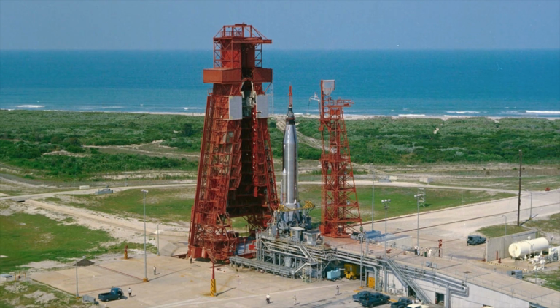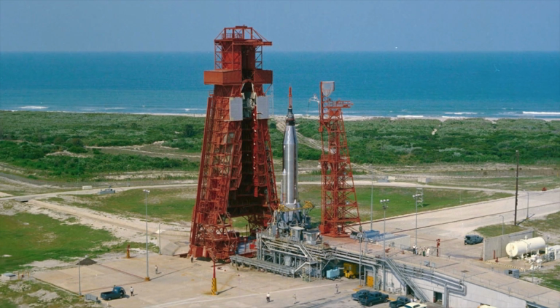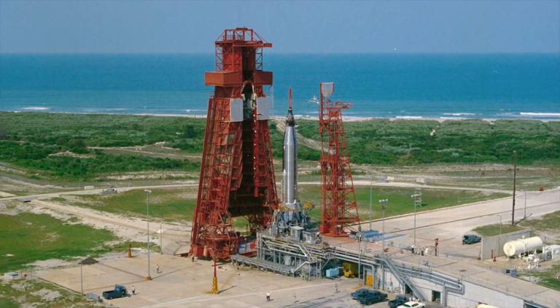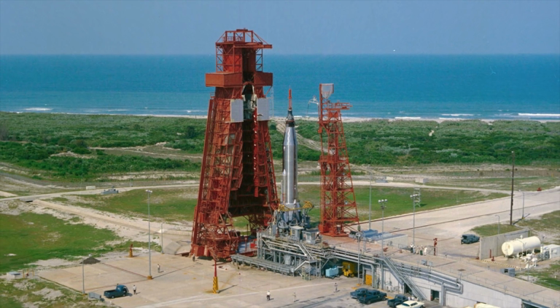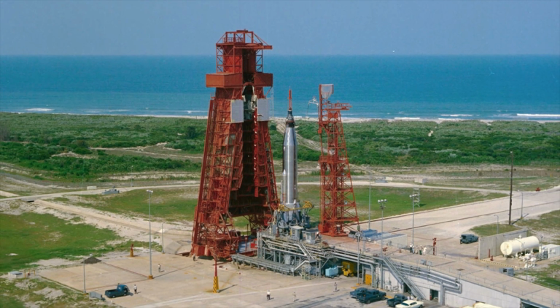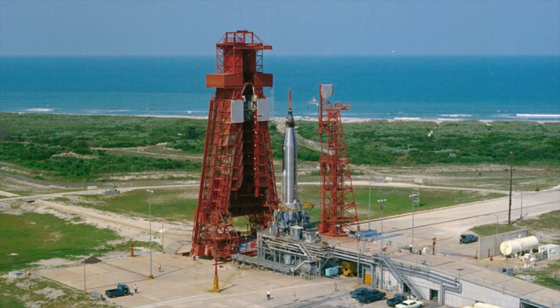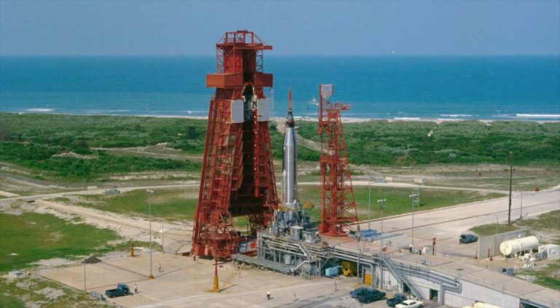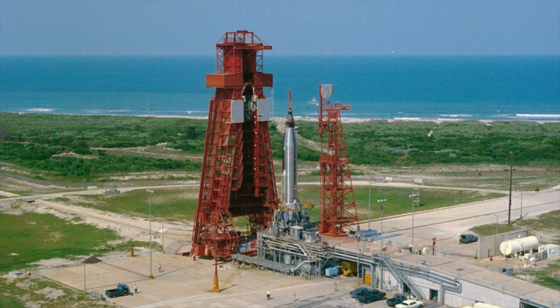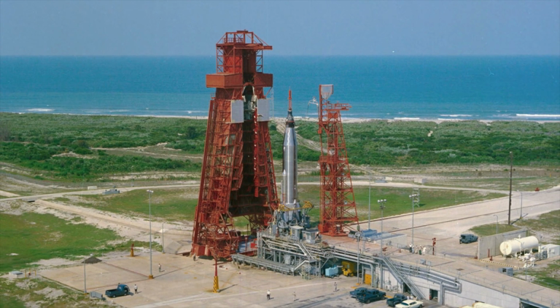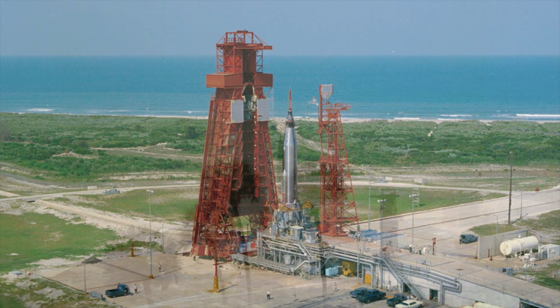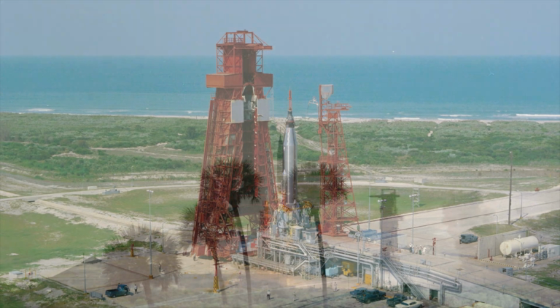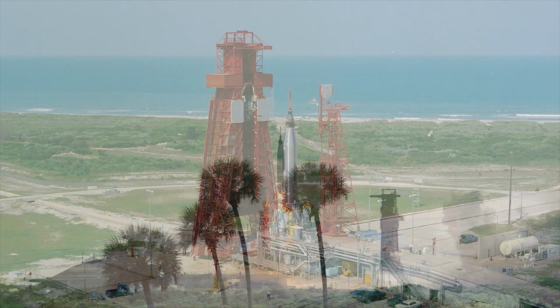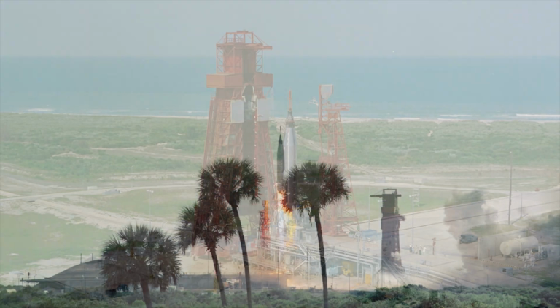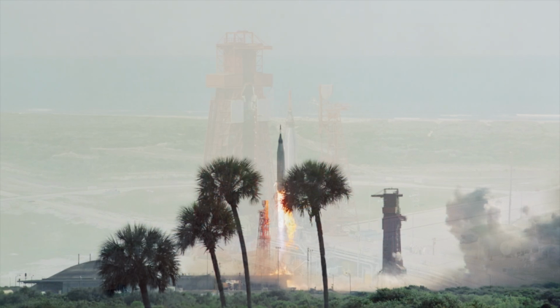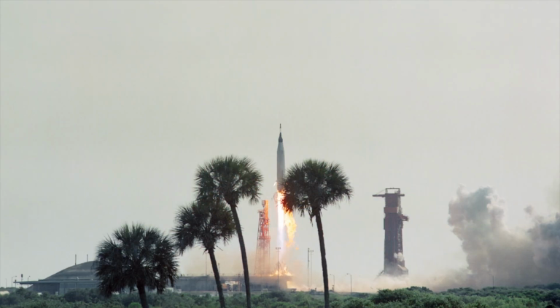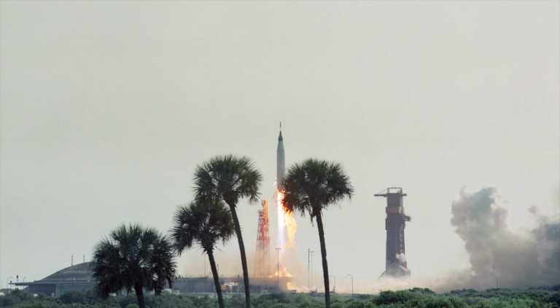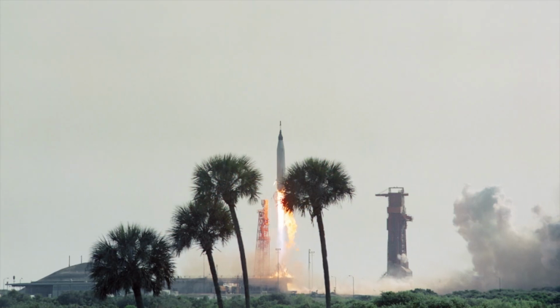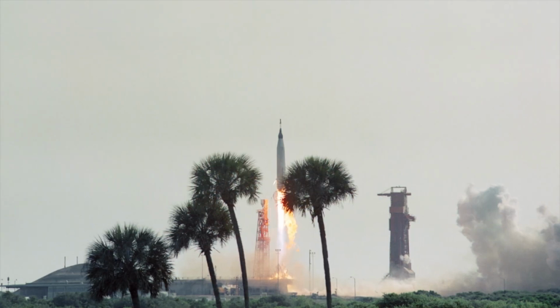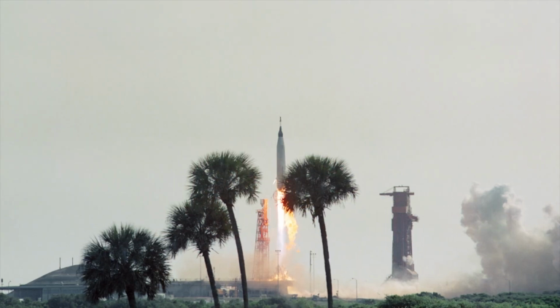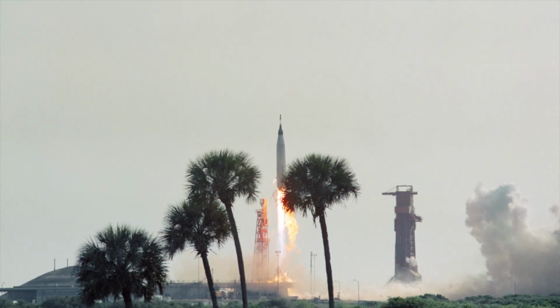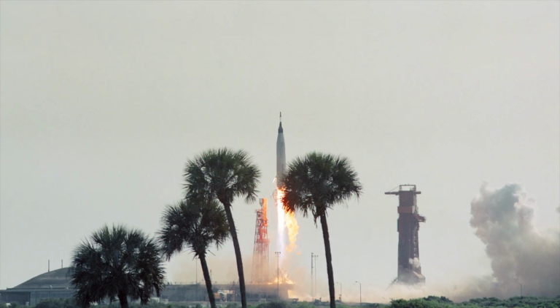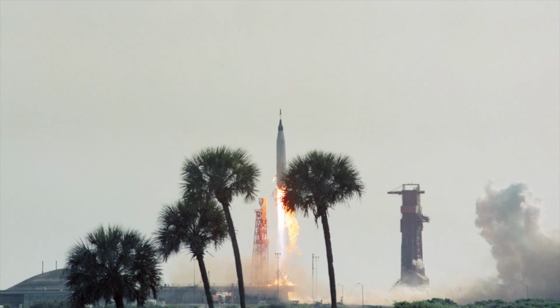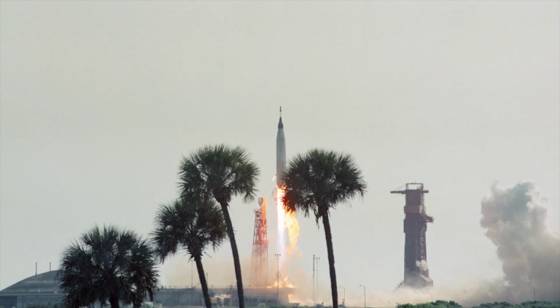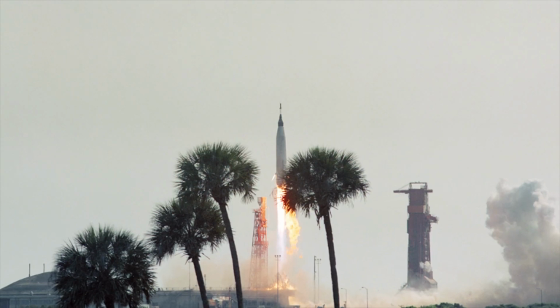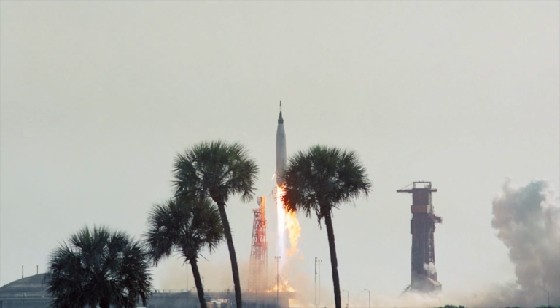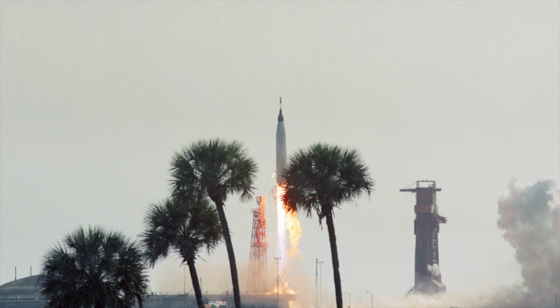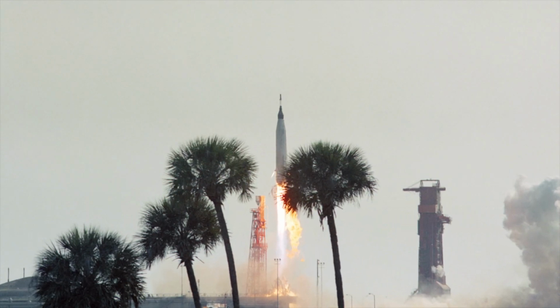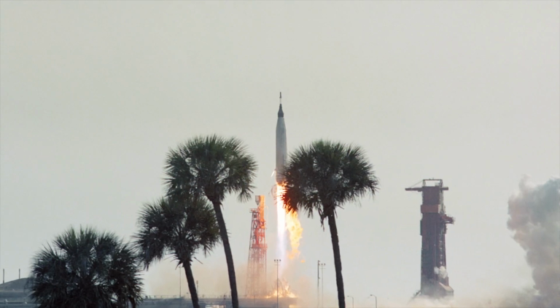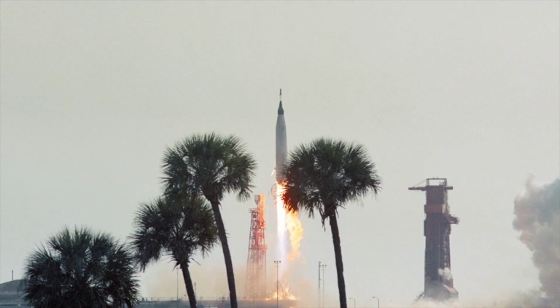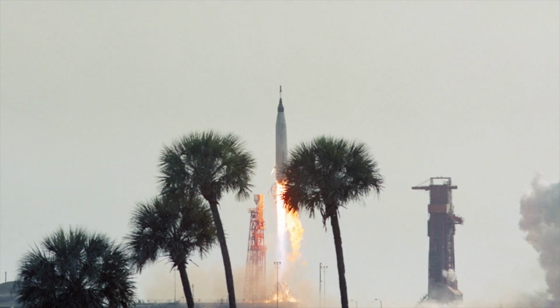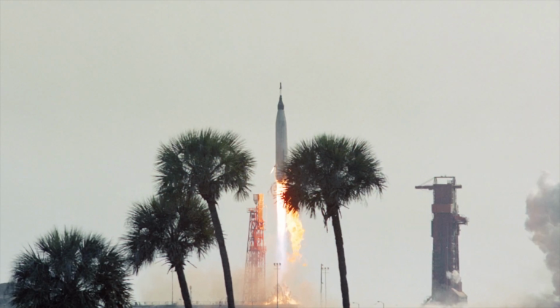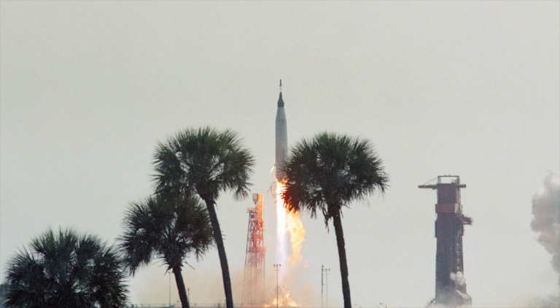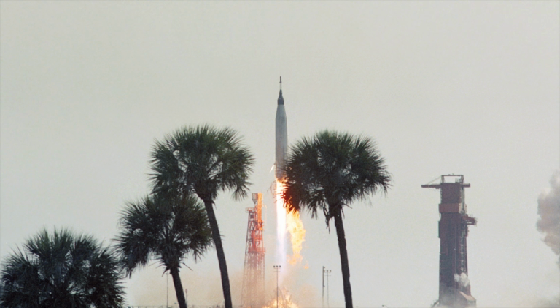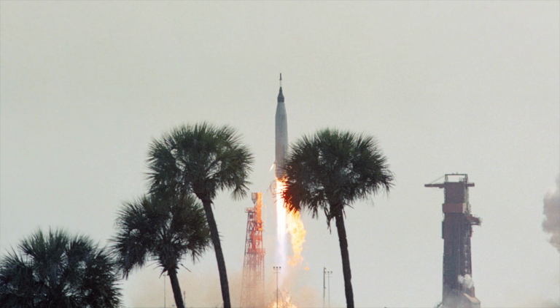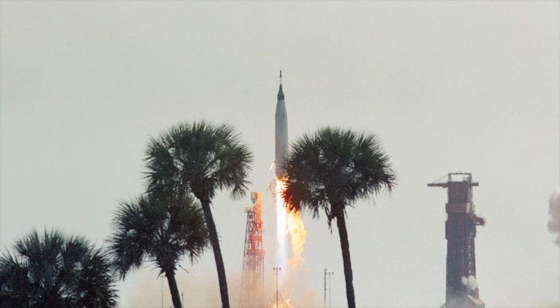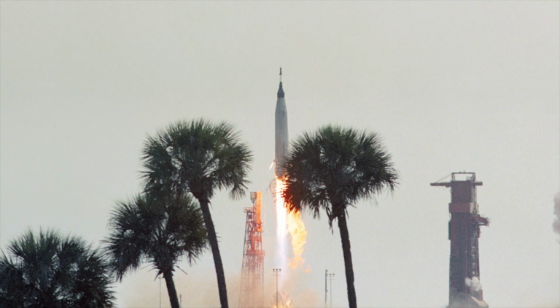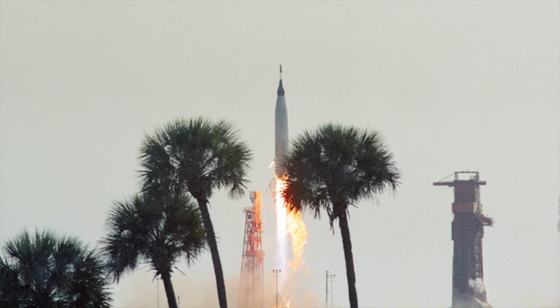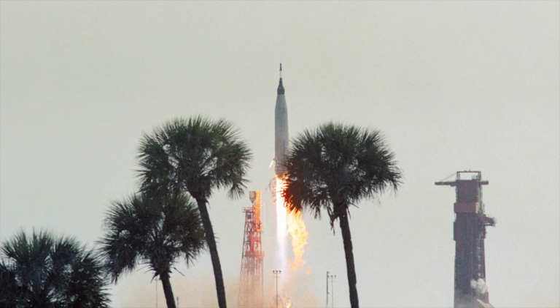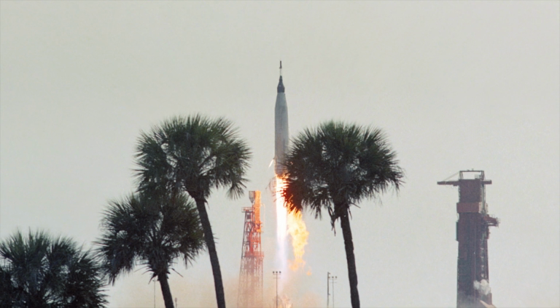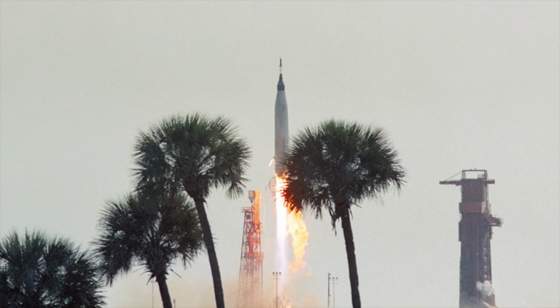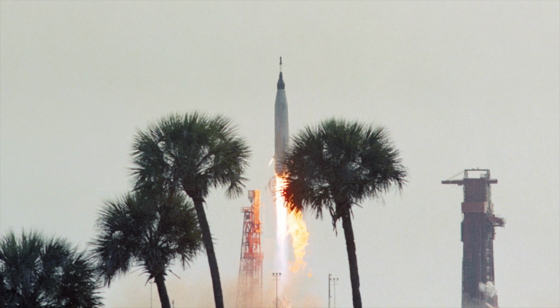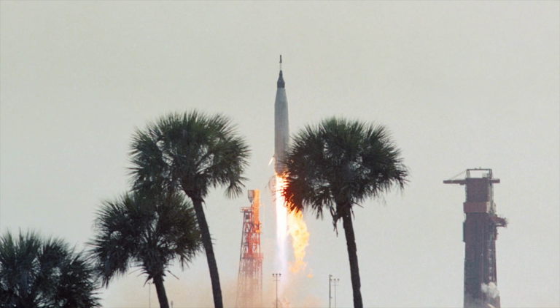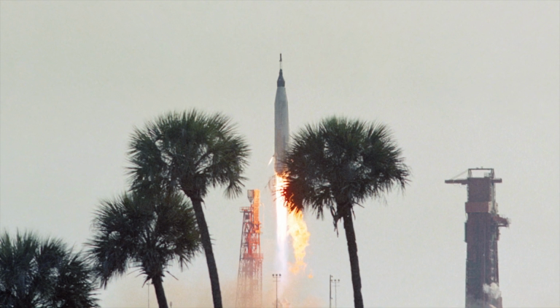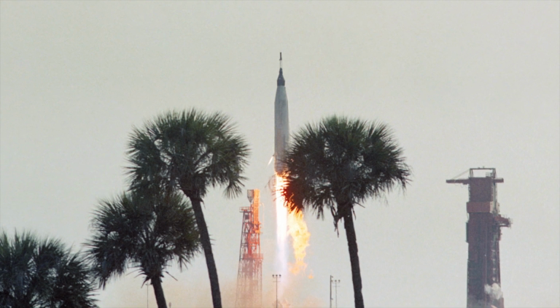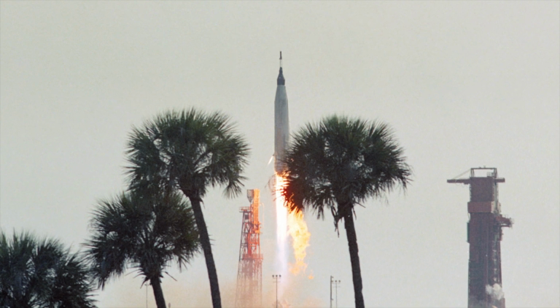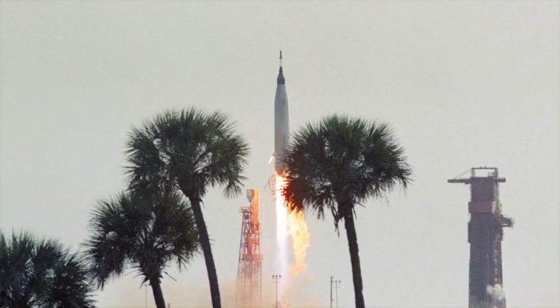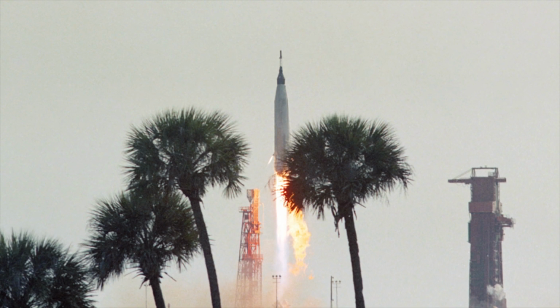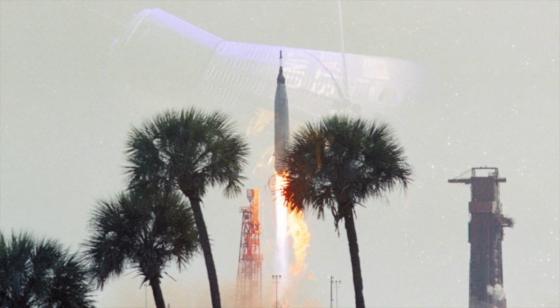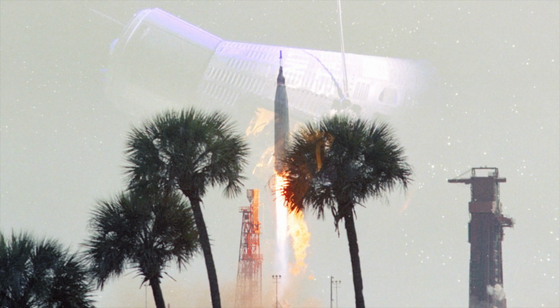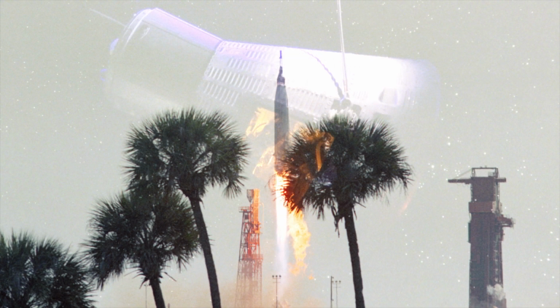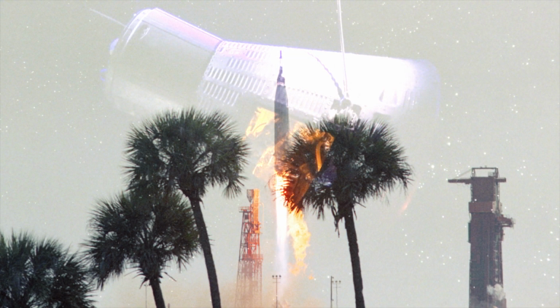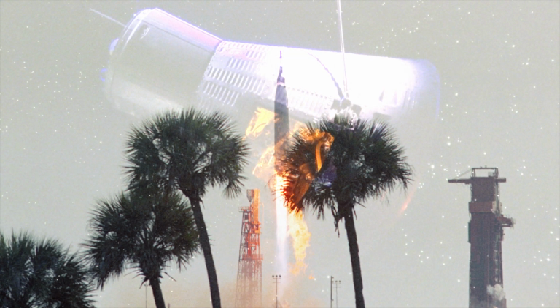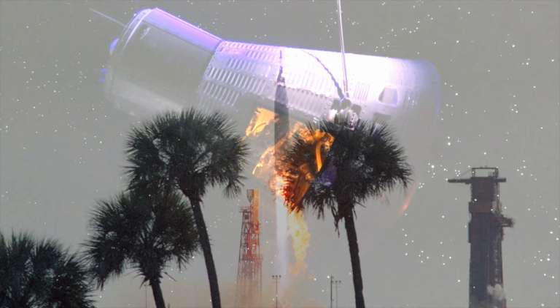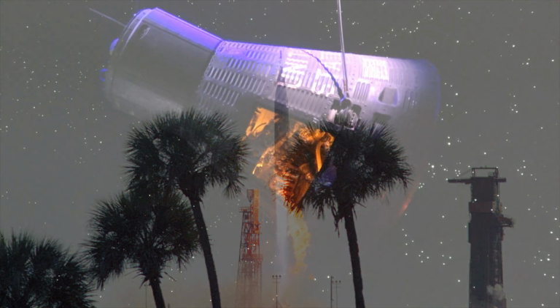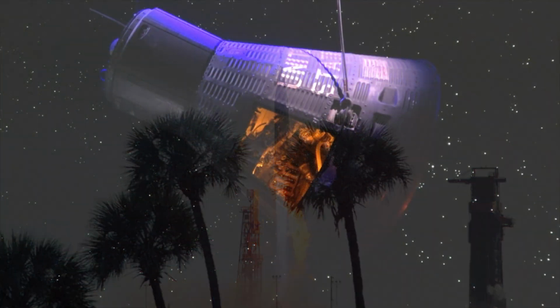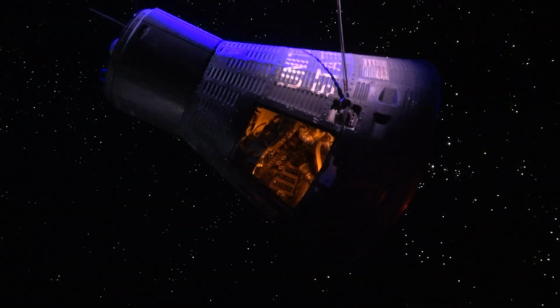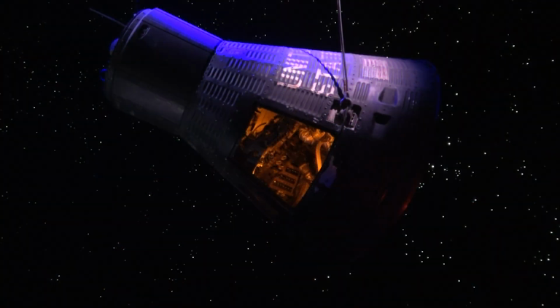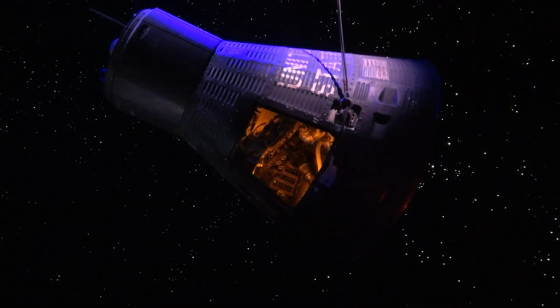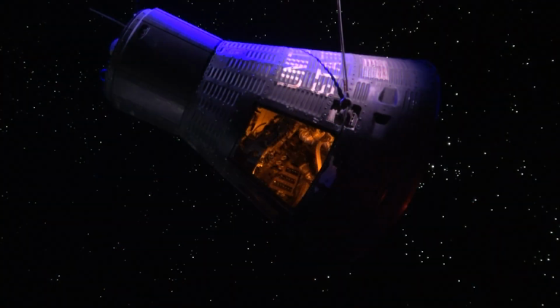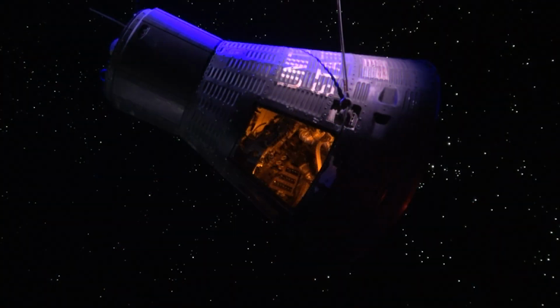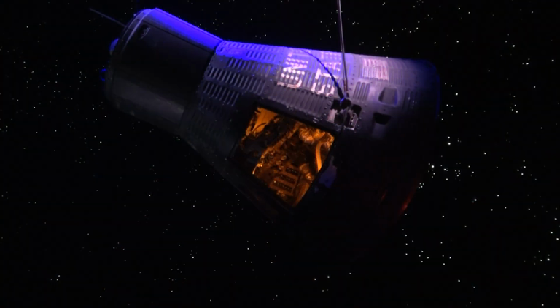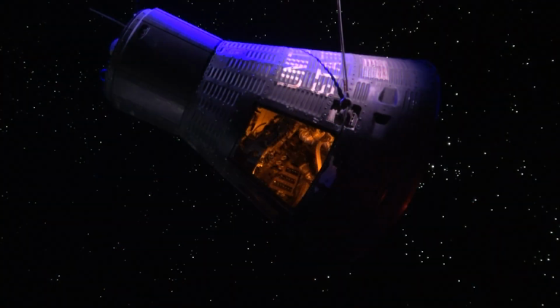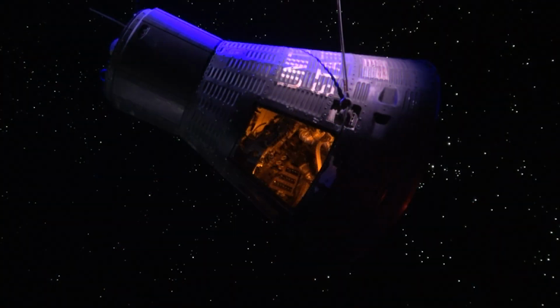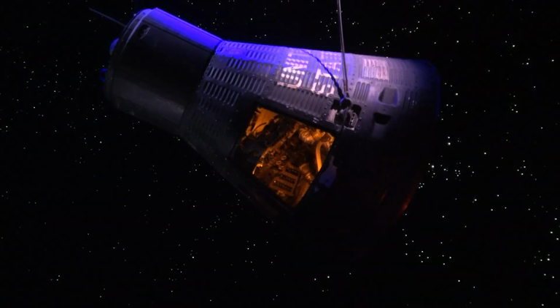Mercury Atlas 9, the final mission of the Mercury program, launched on May 15th, 1963 with Gordon Cooper aboard.